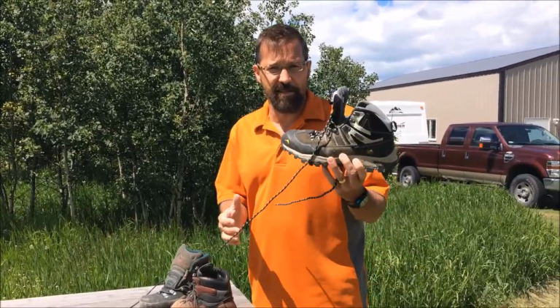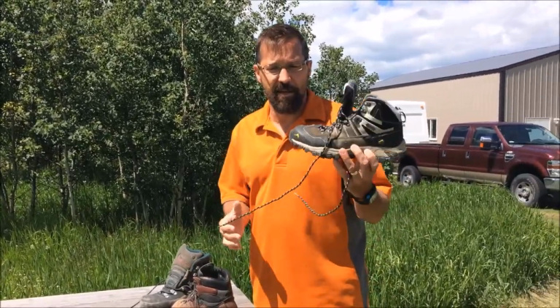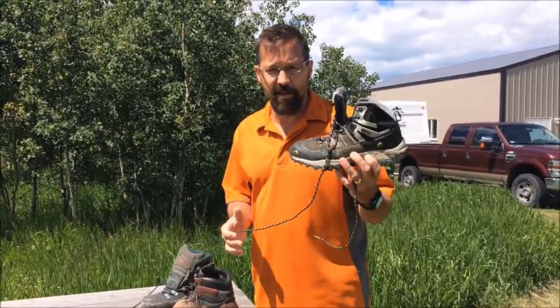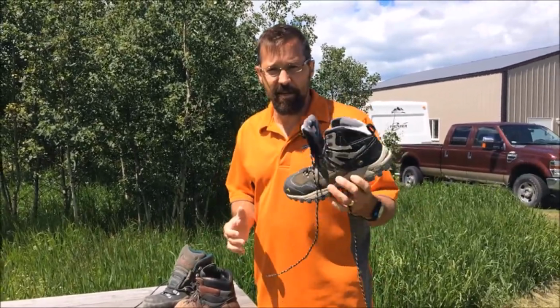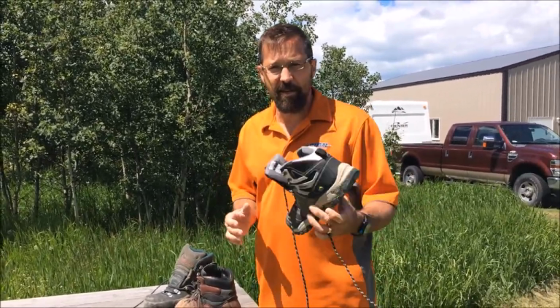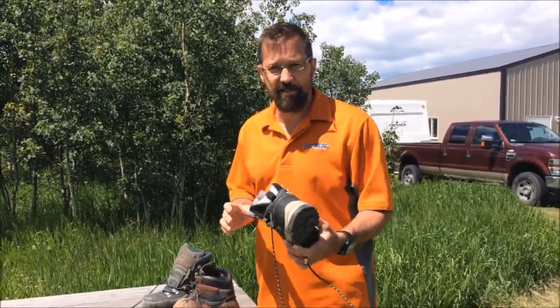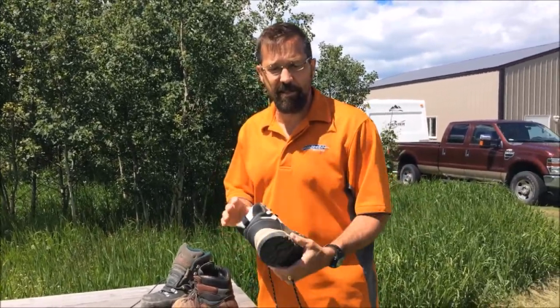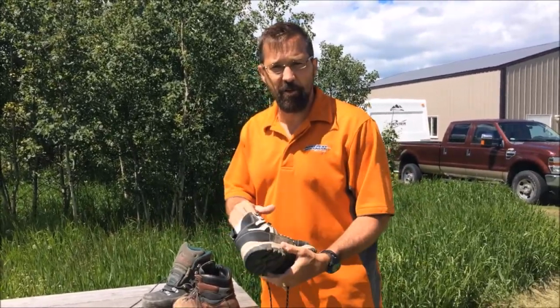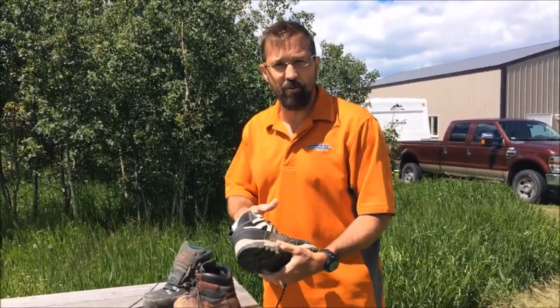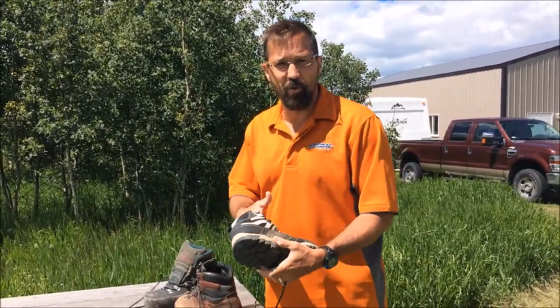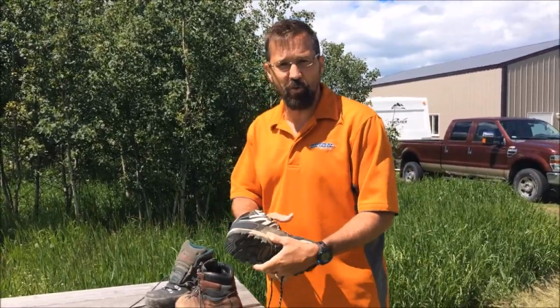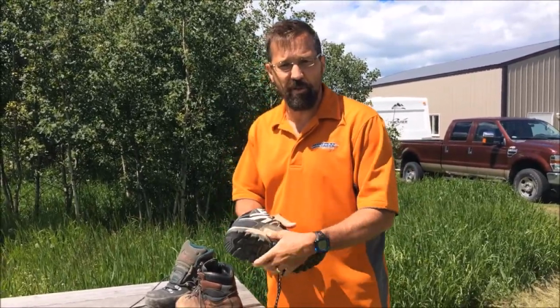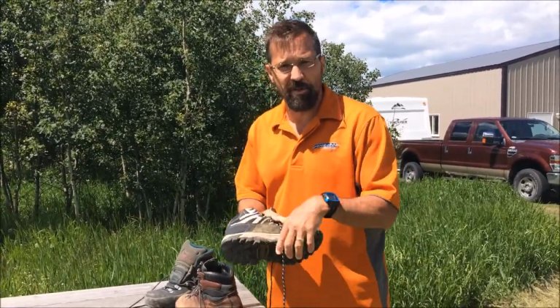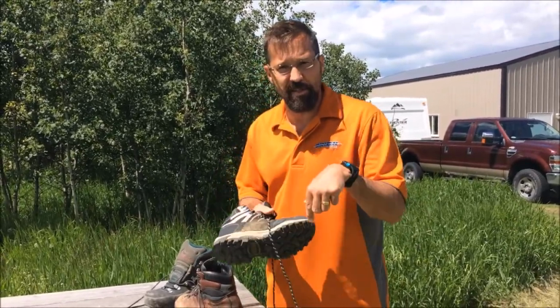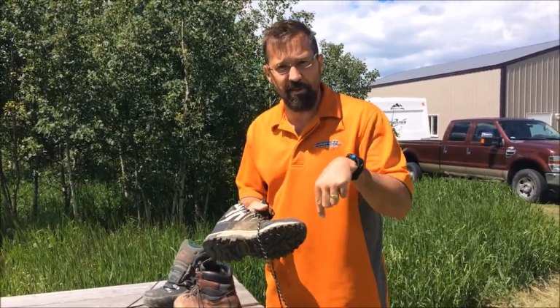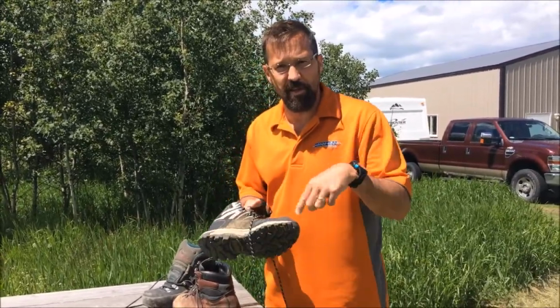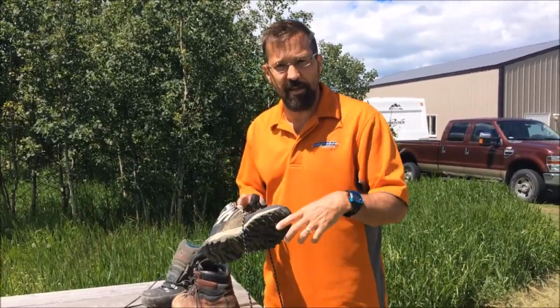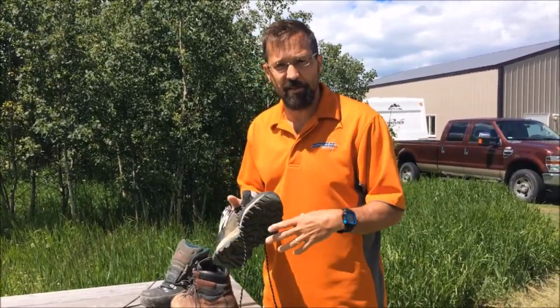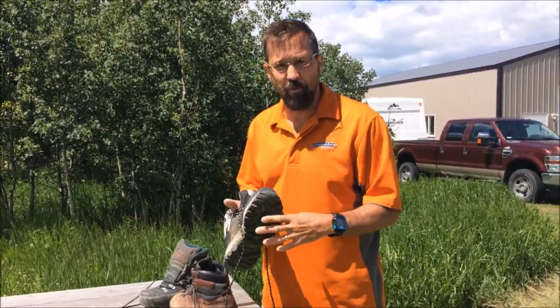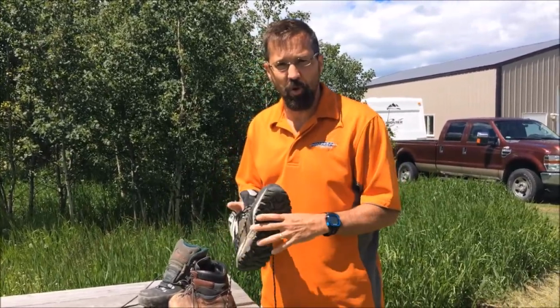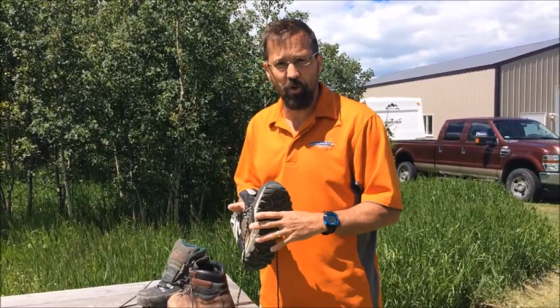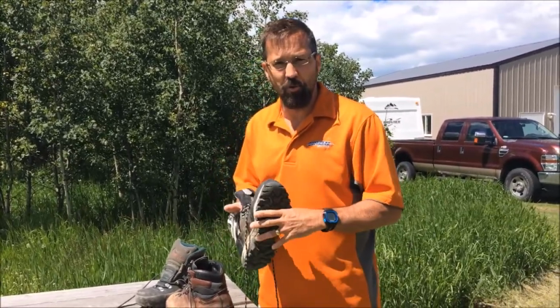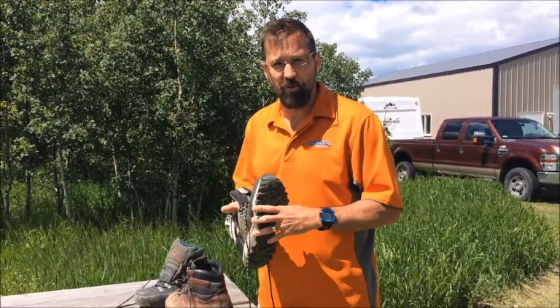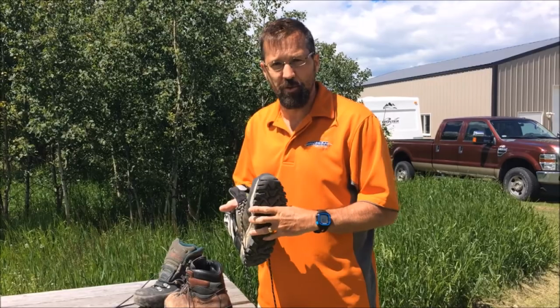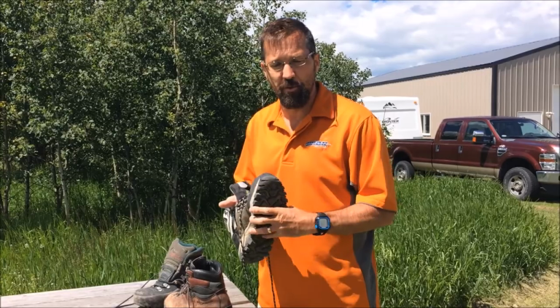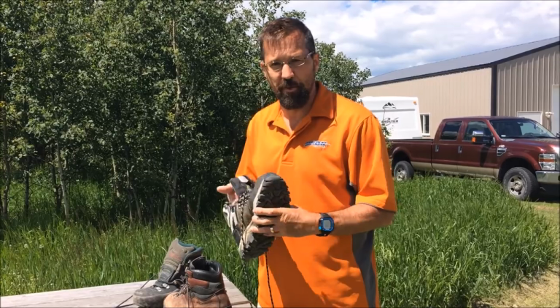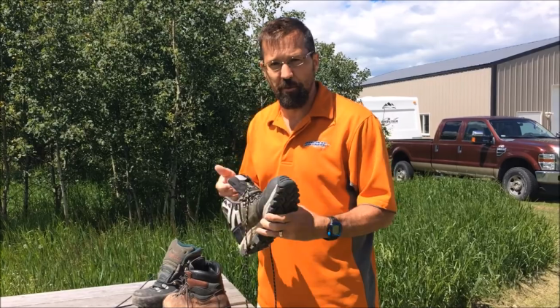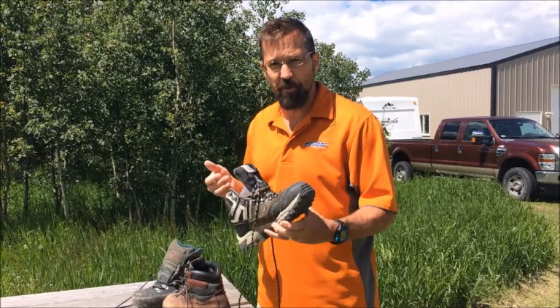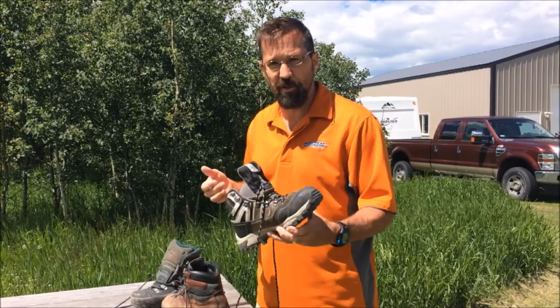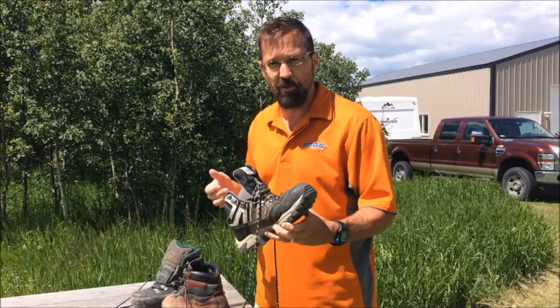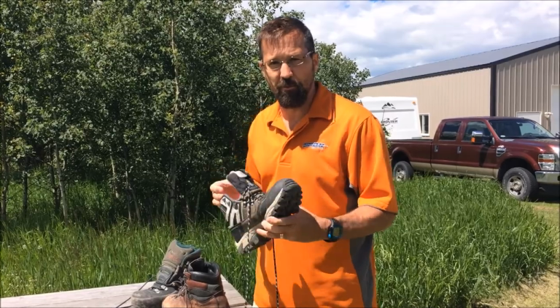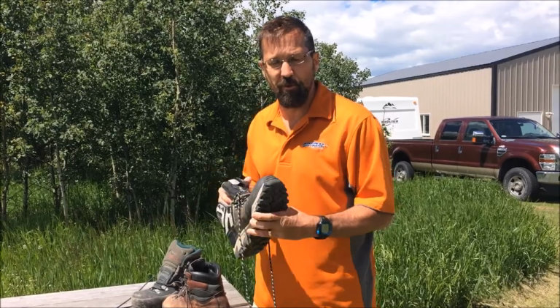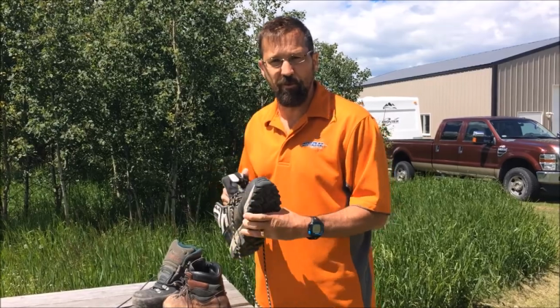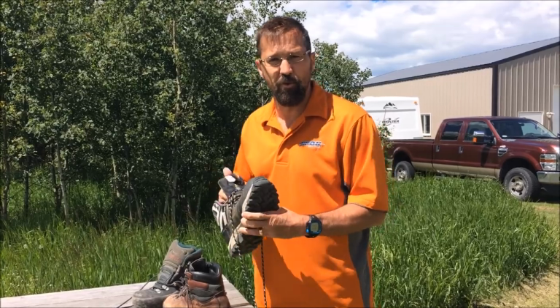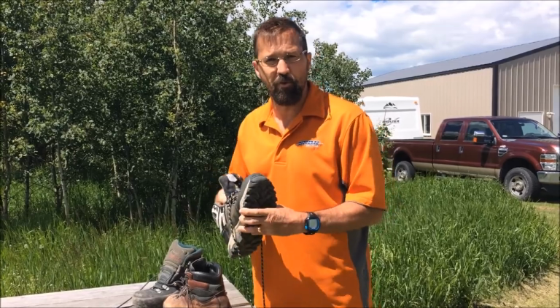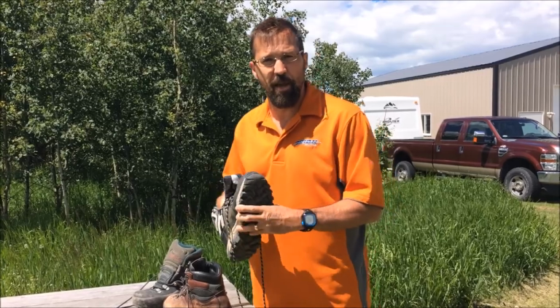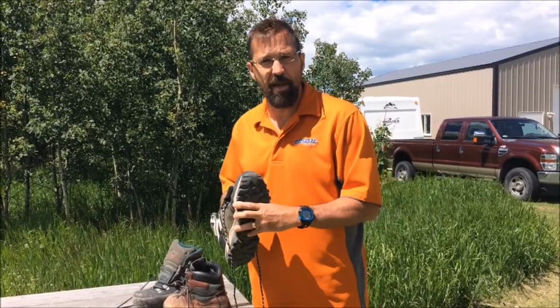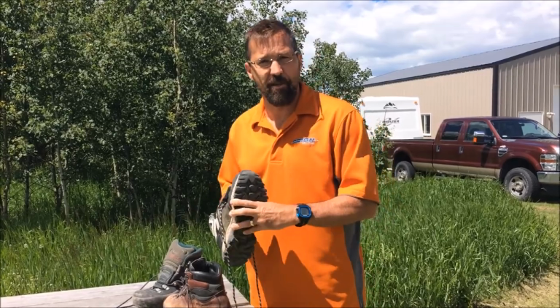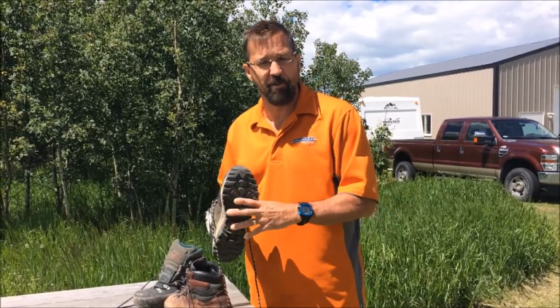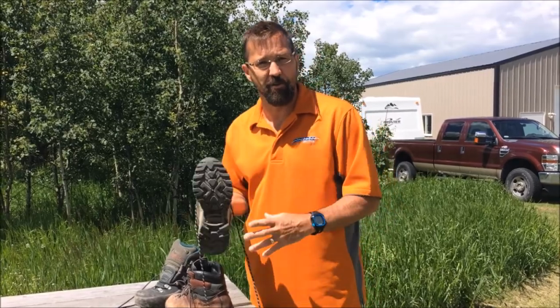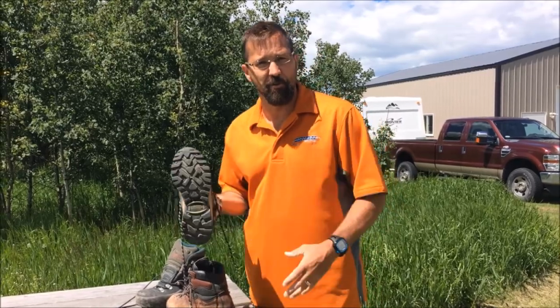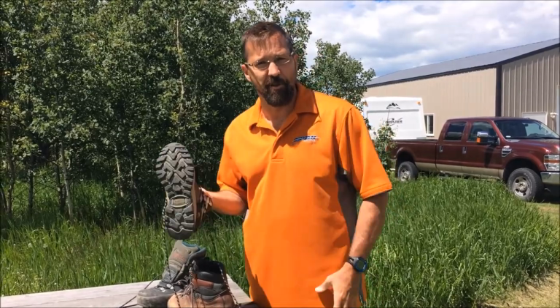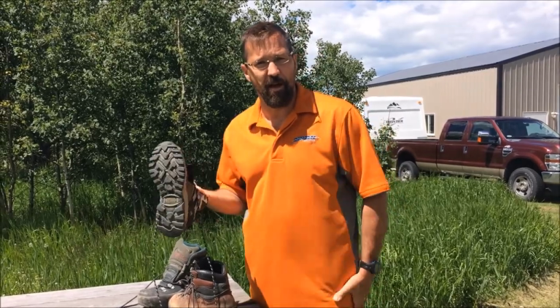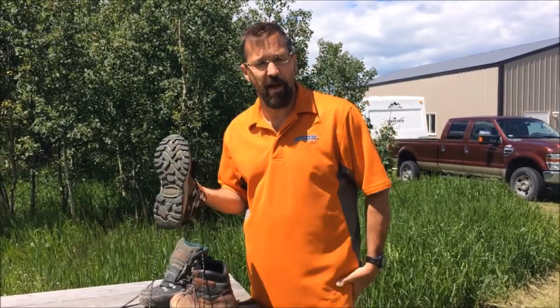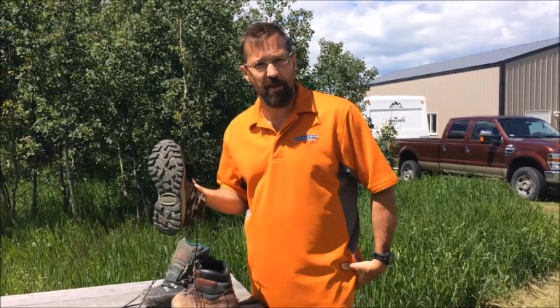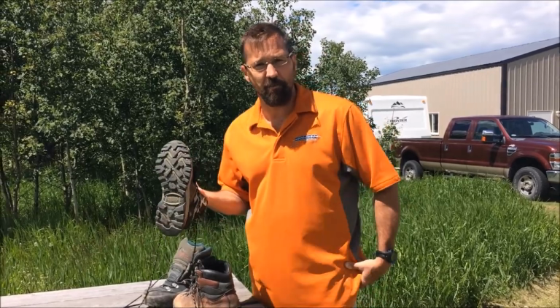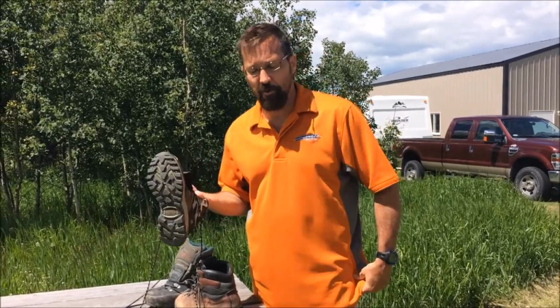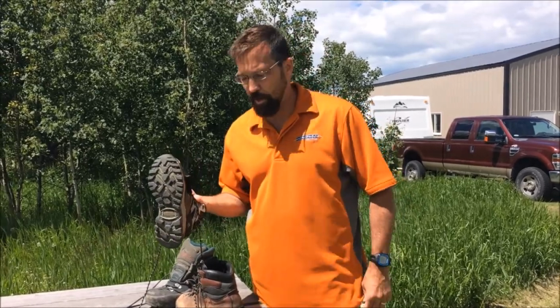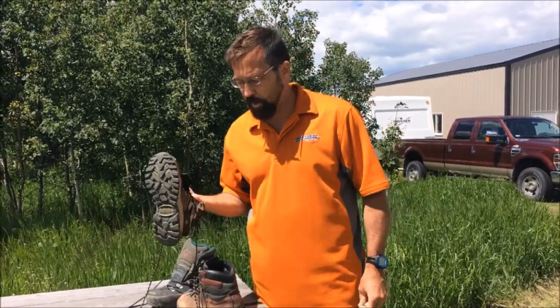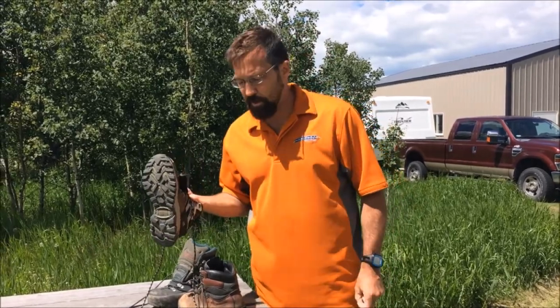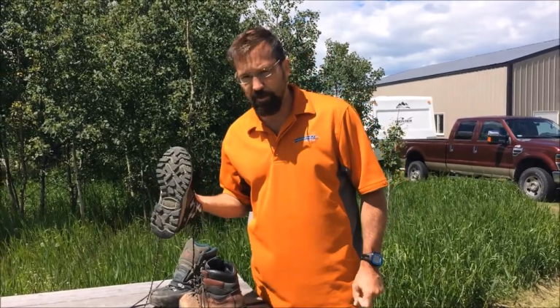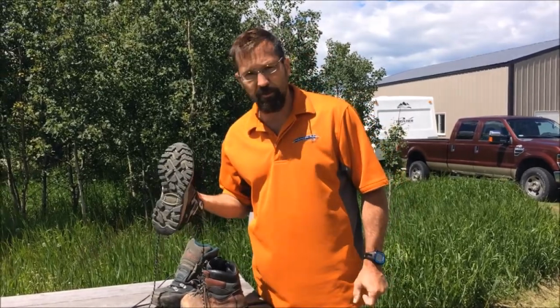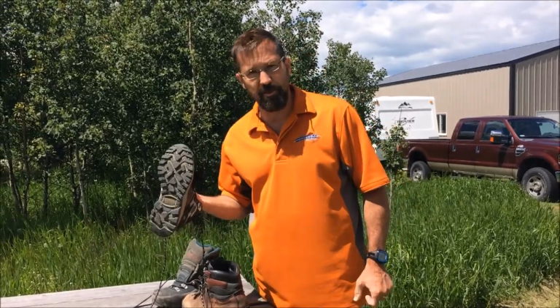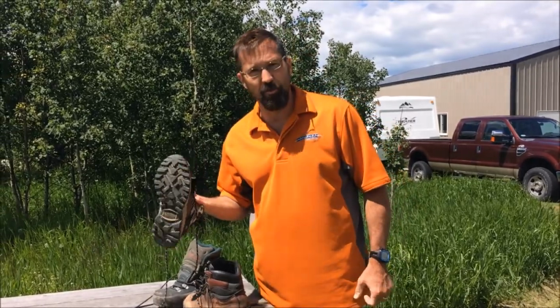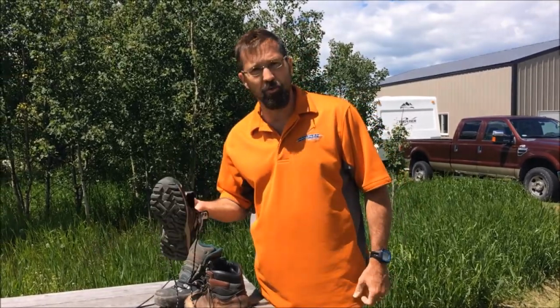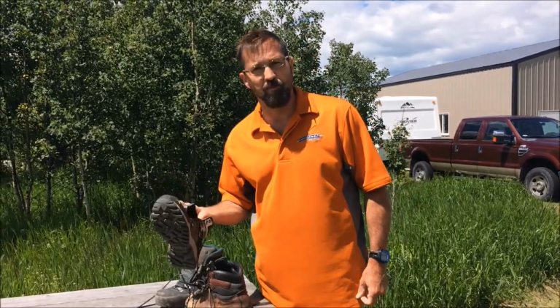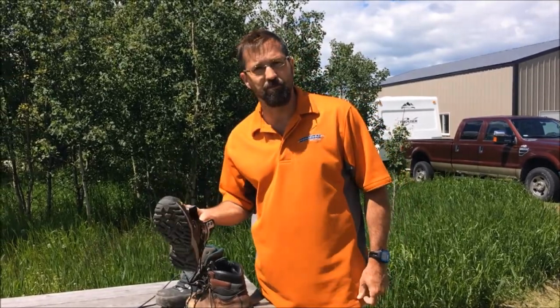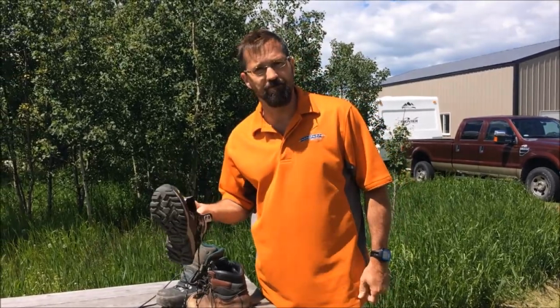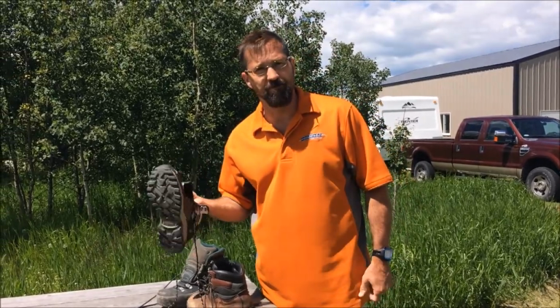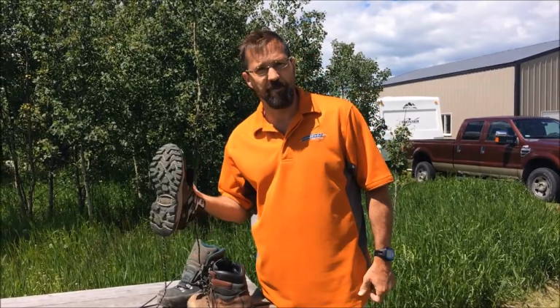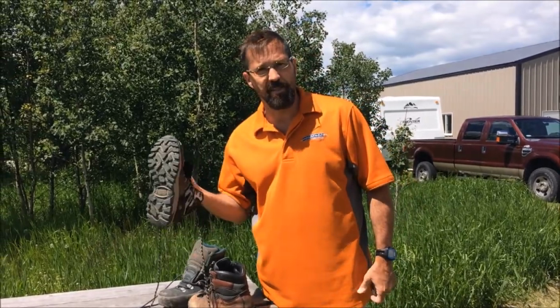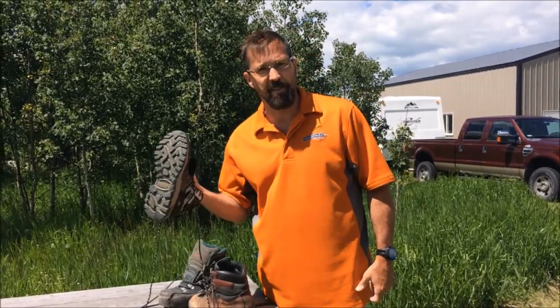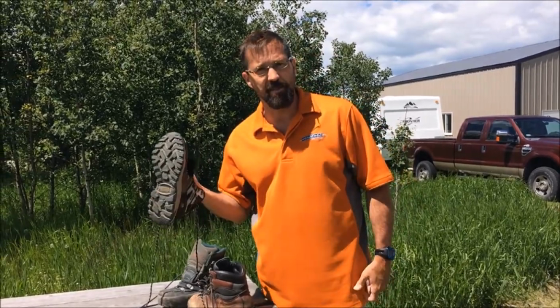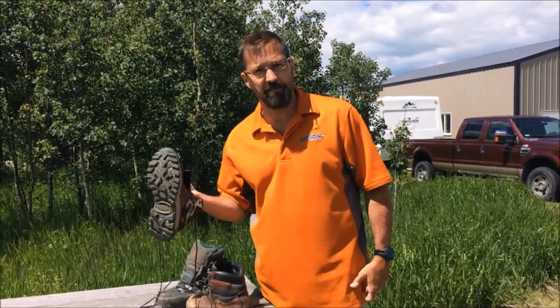It's a good boot. See the links below to the original review and to the hike where I use the boot. Thanks, guys.